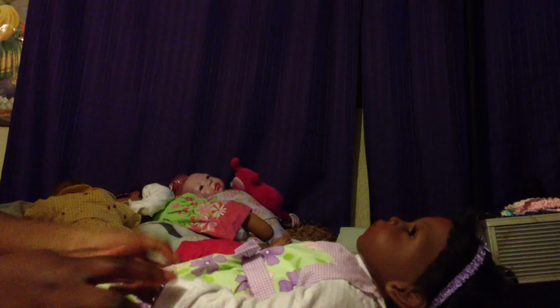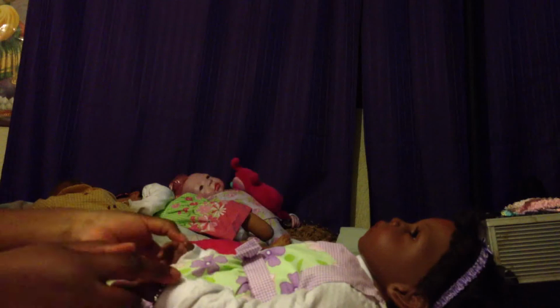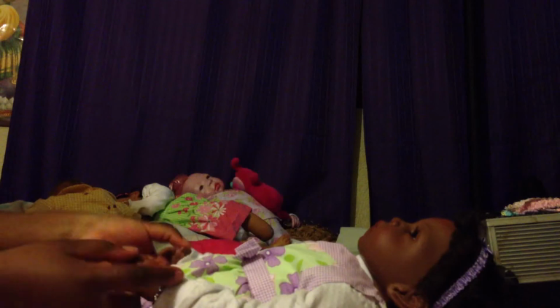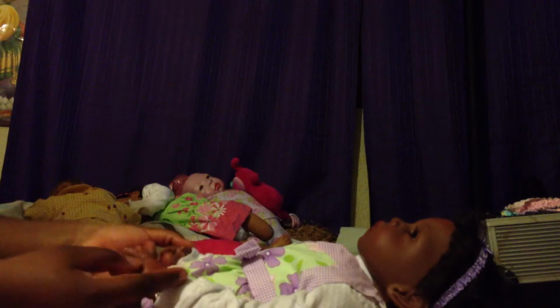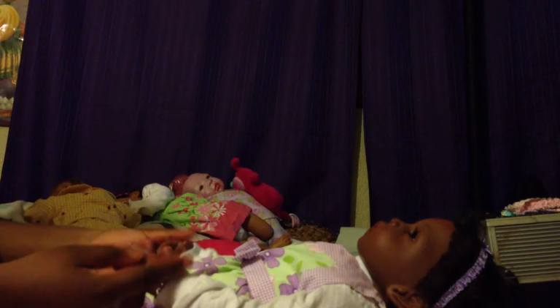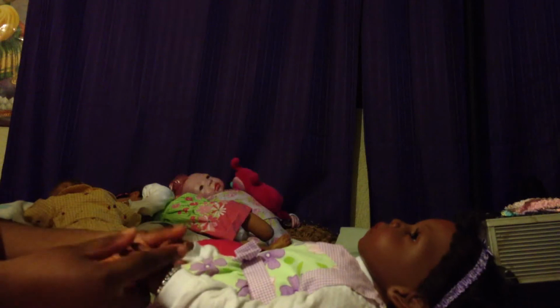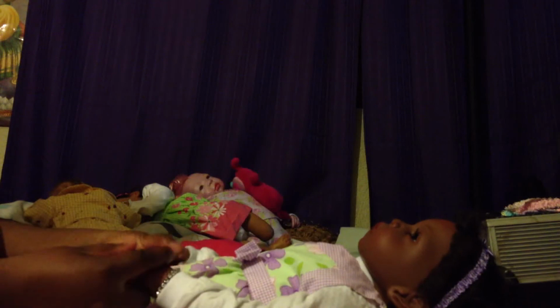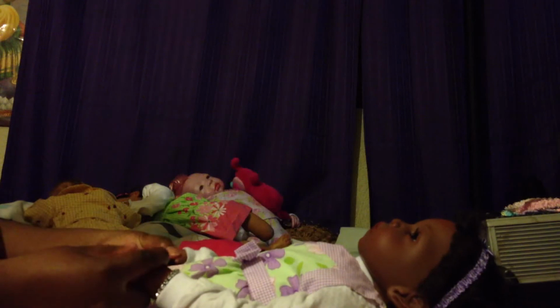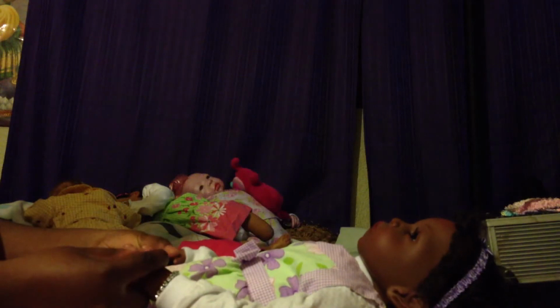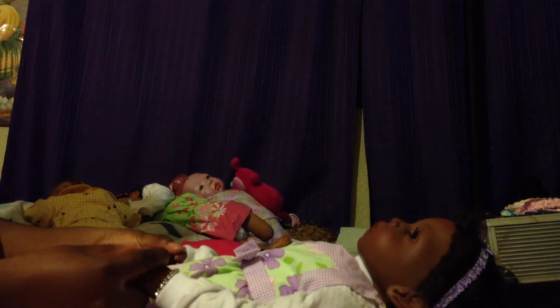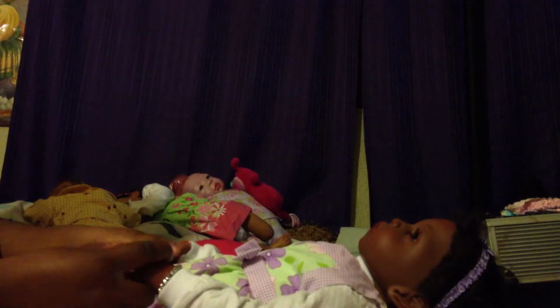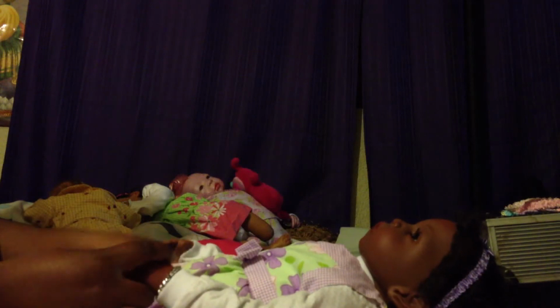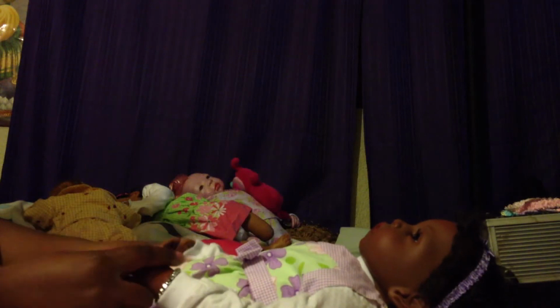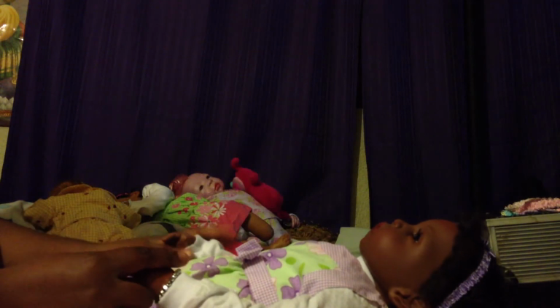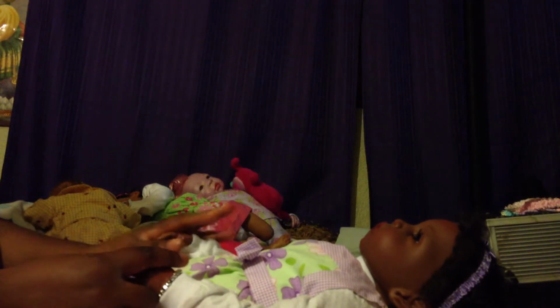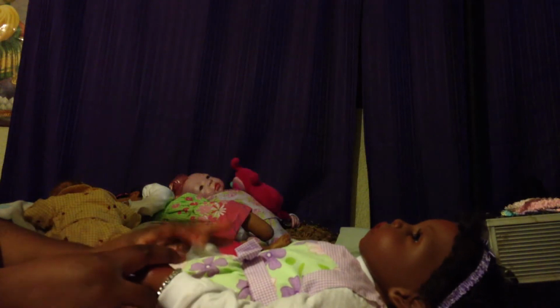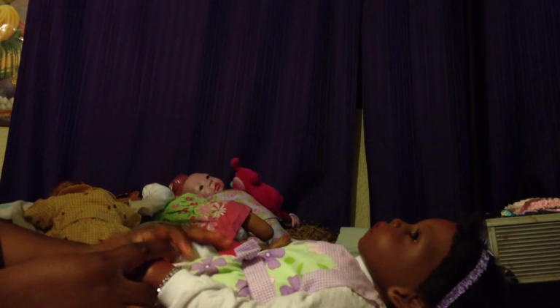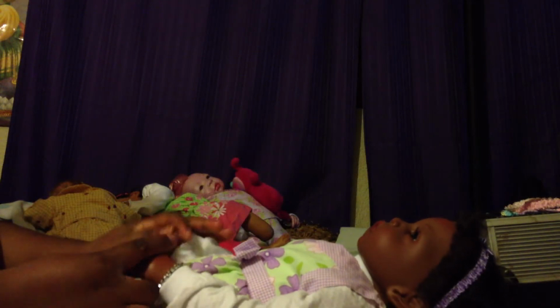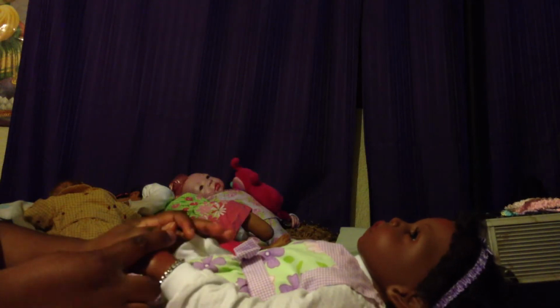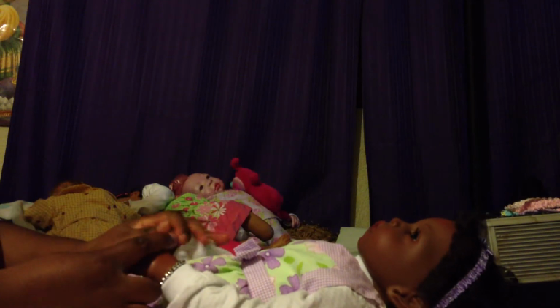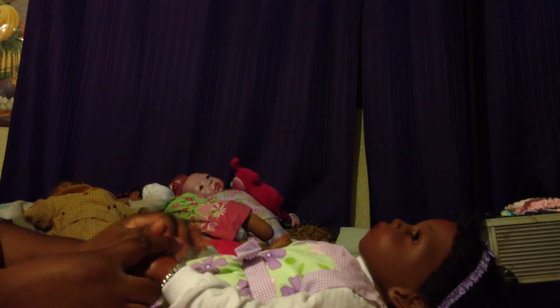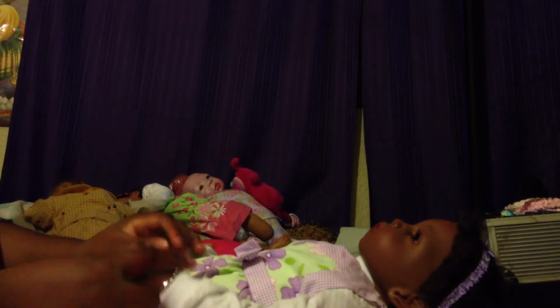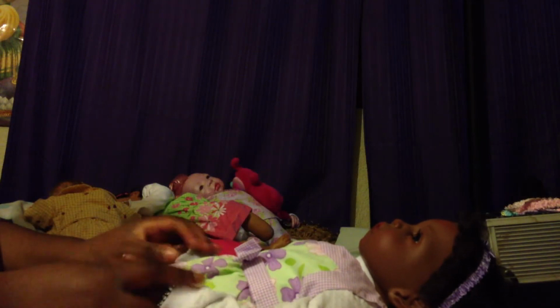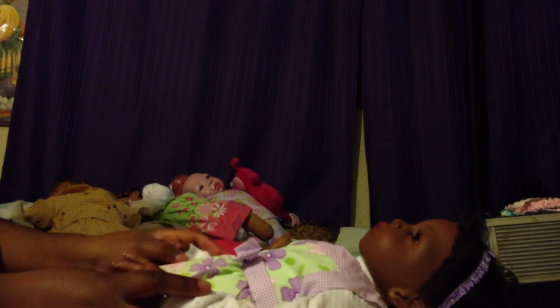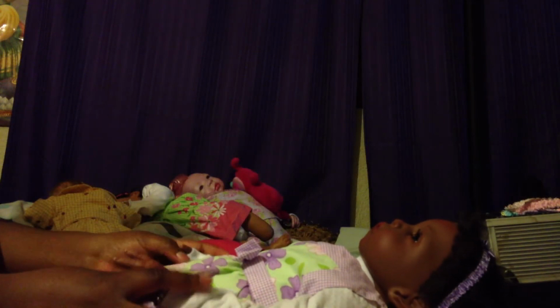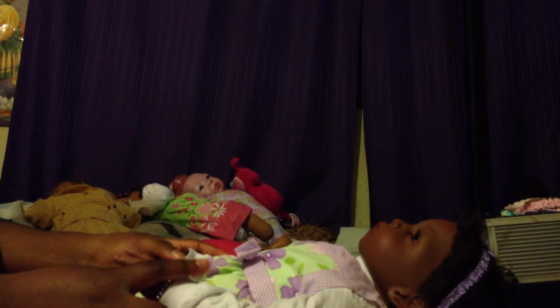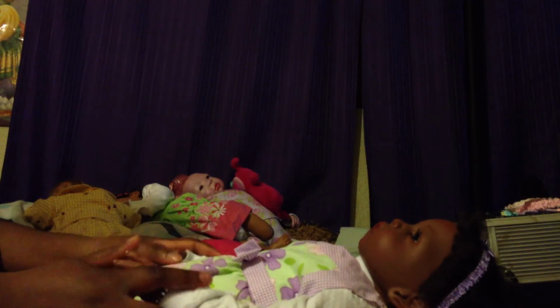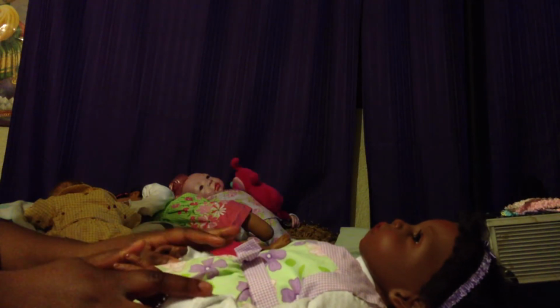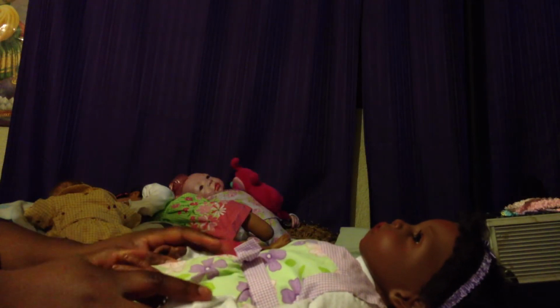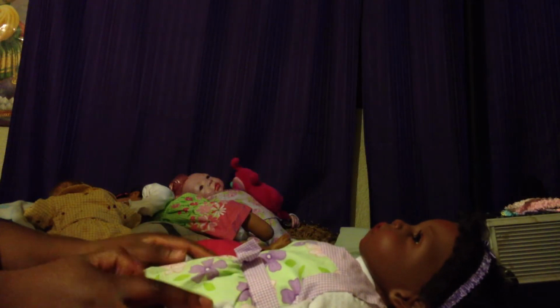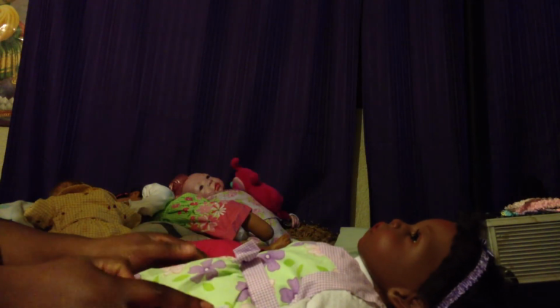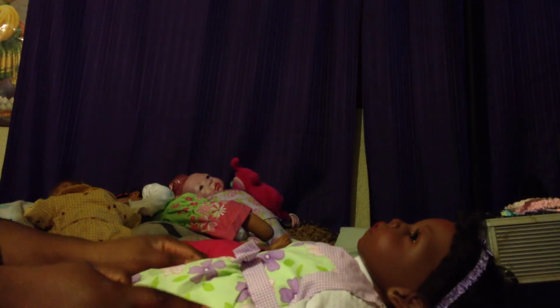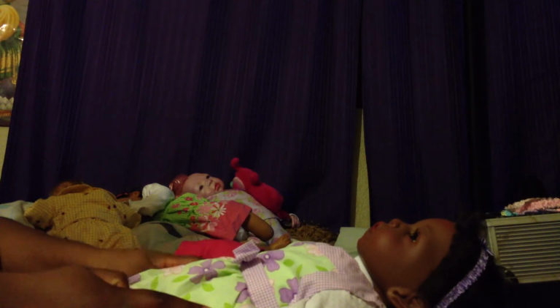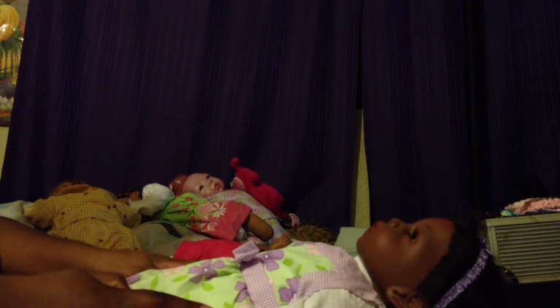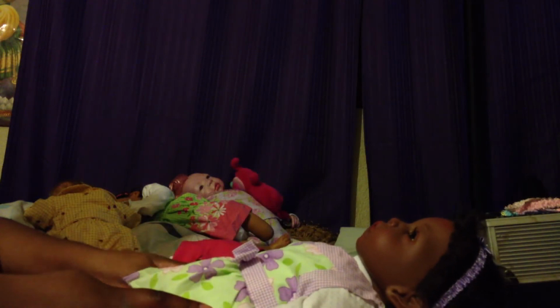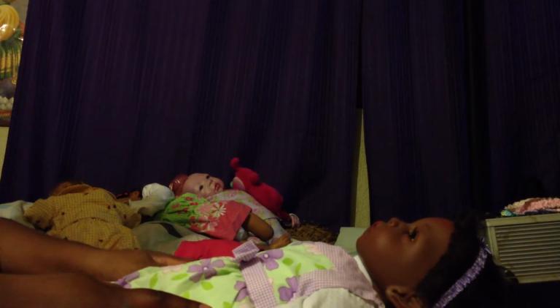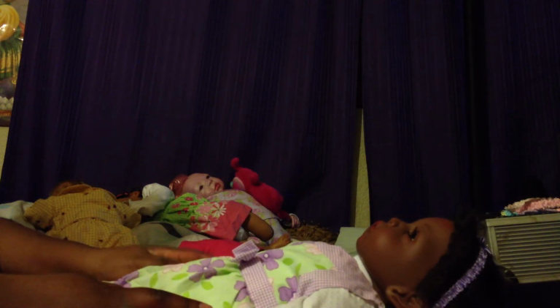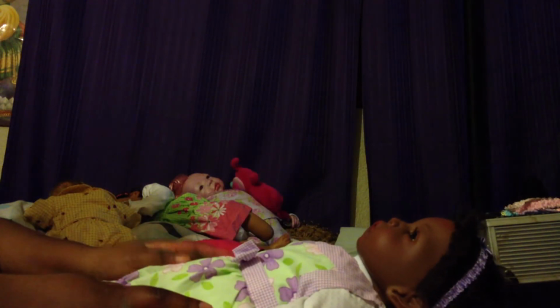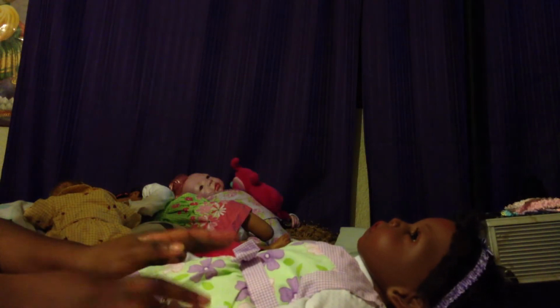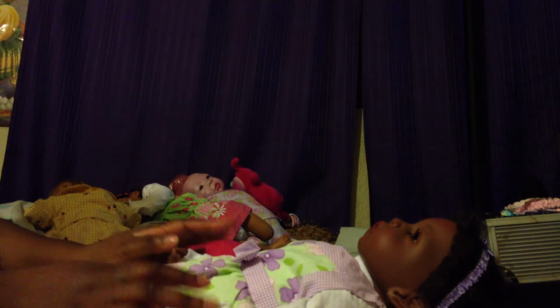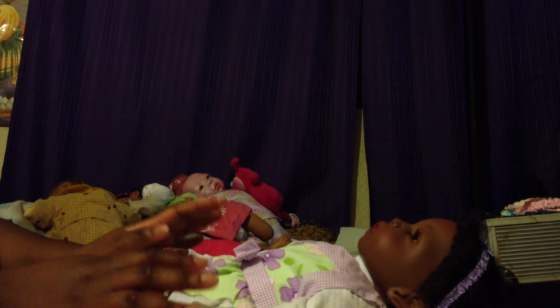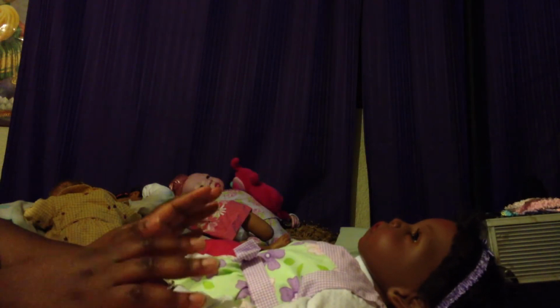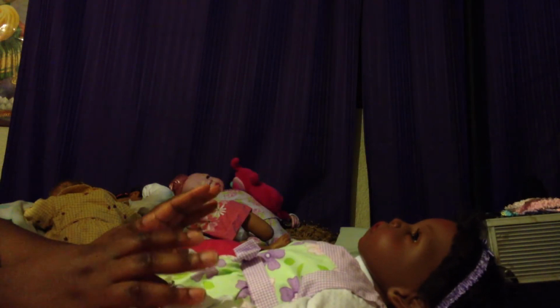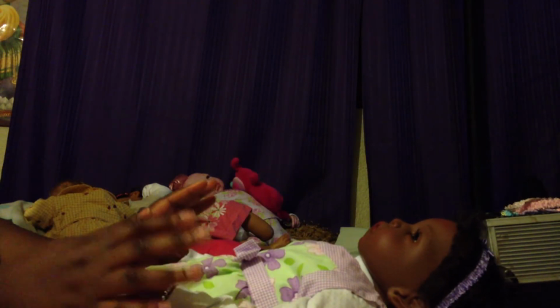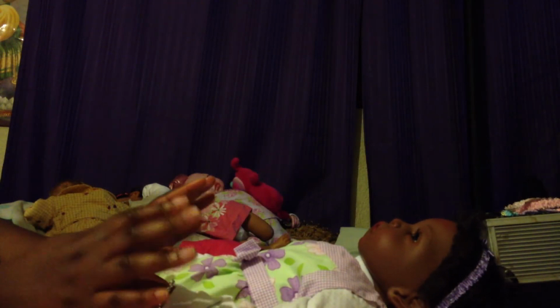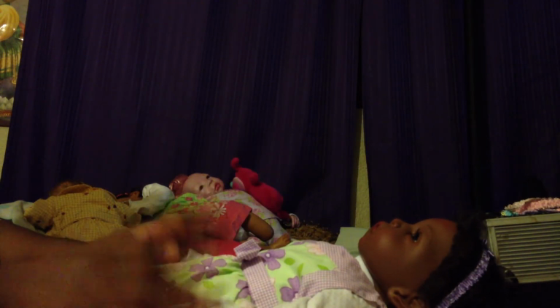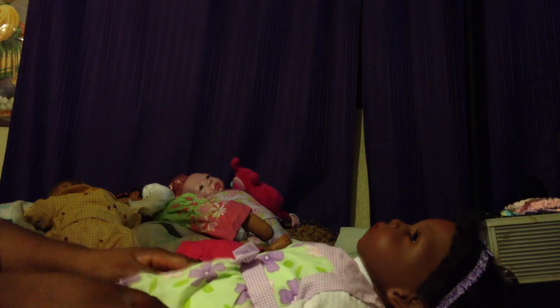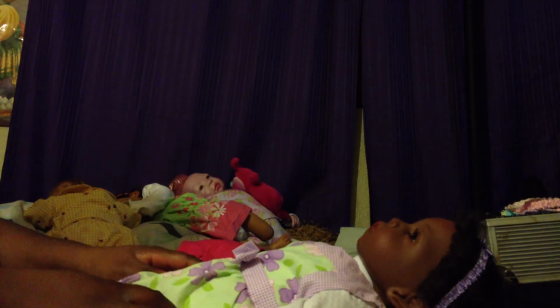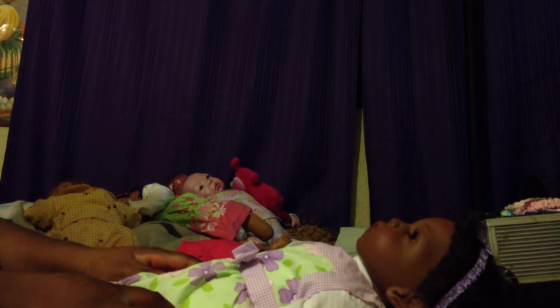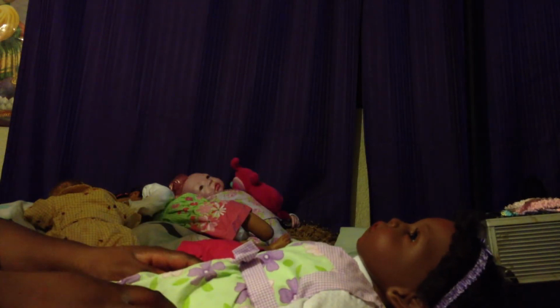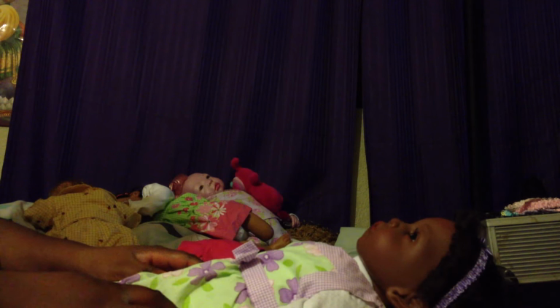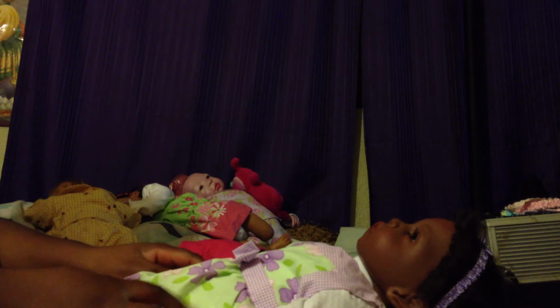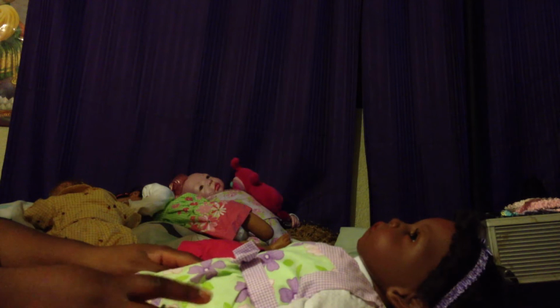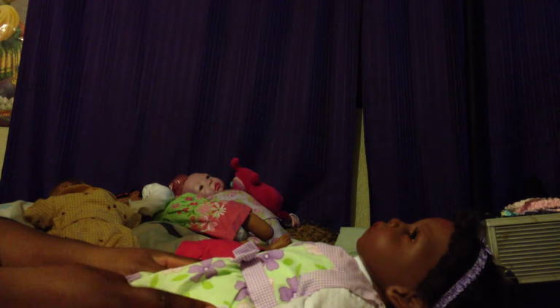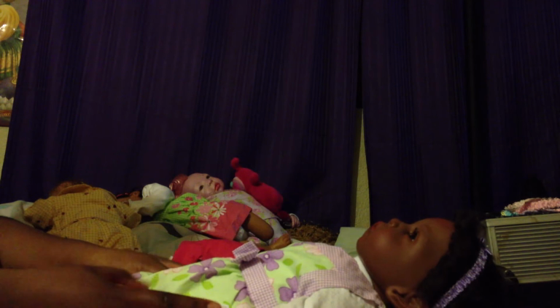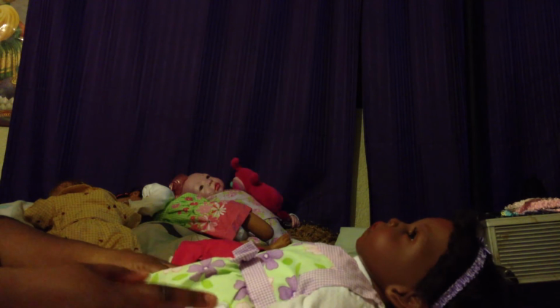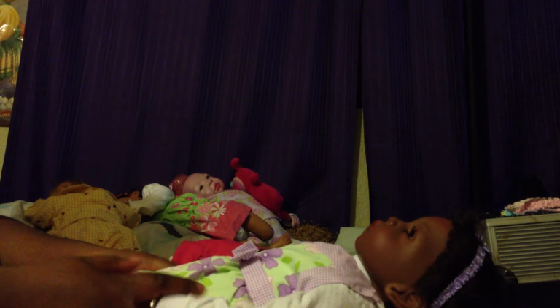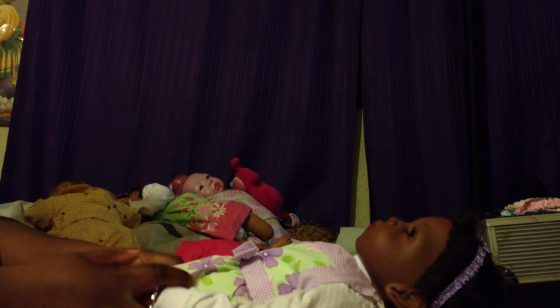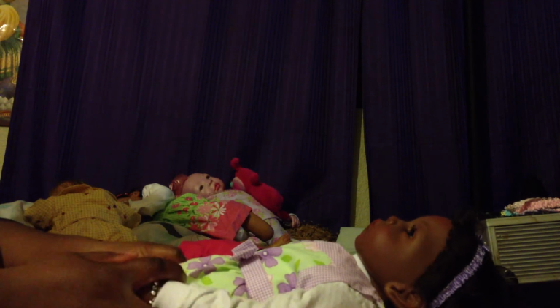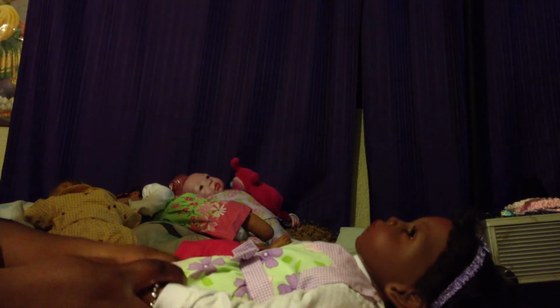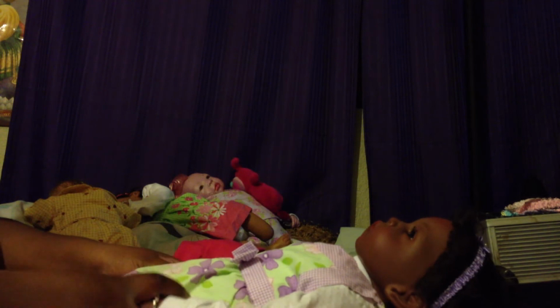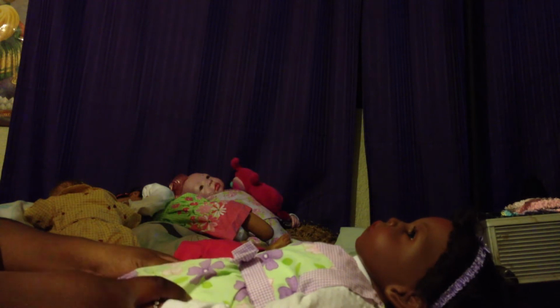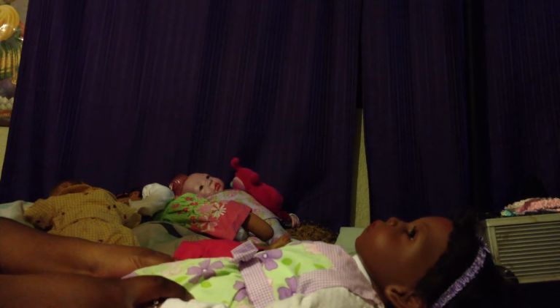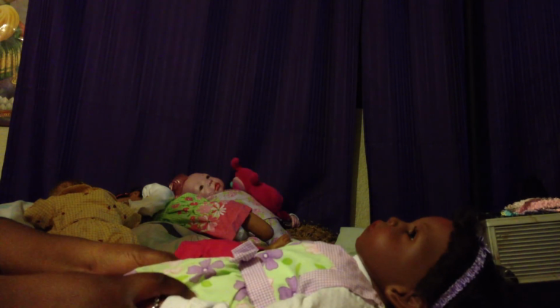Reborn family, I am back. I'm on a roll tonight. This is the third baby I'm getting changed.